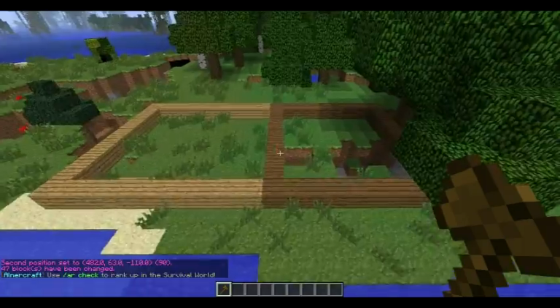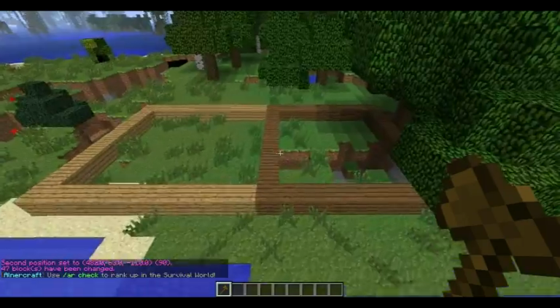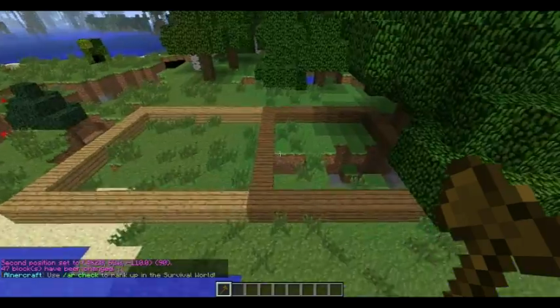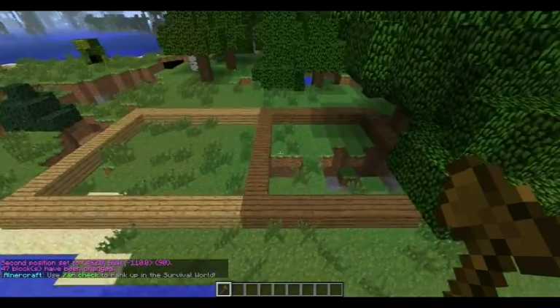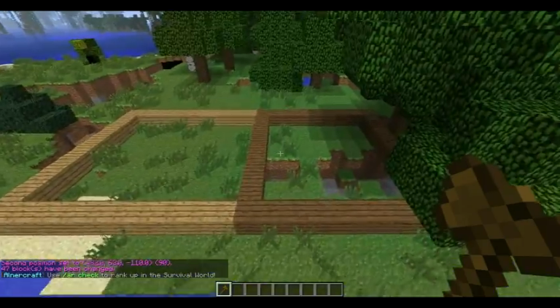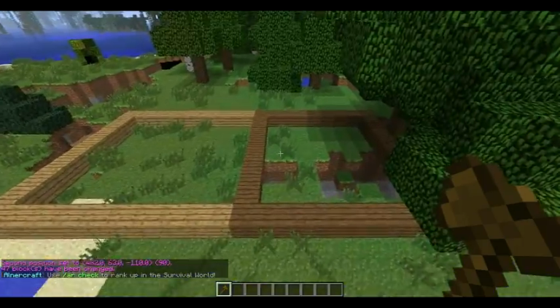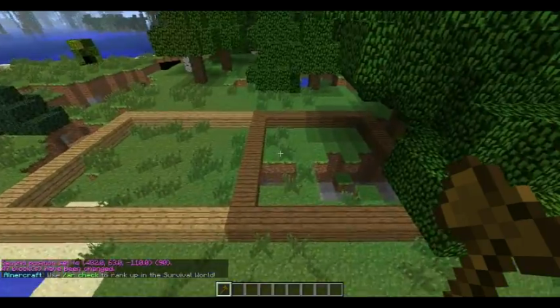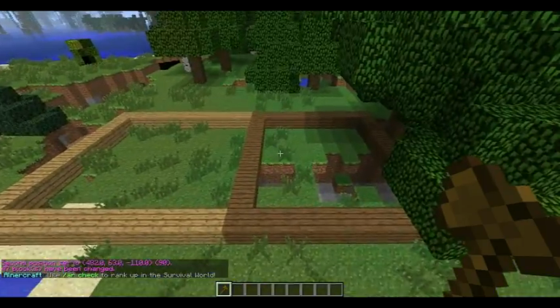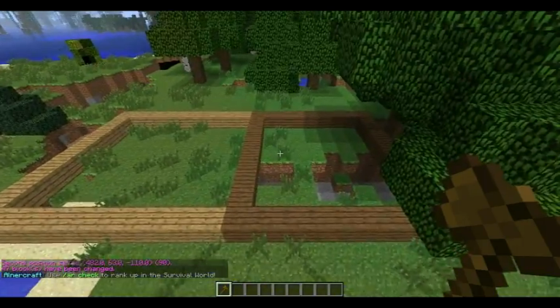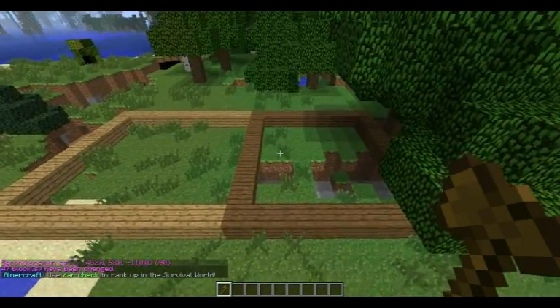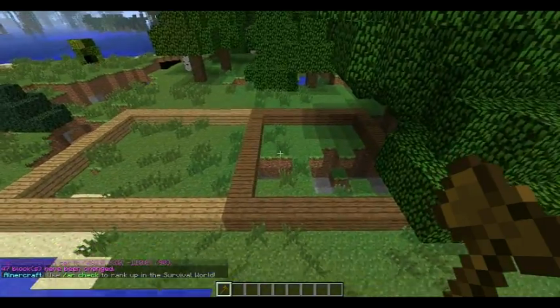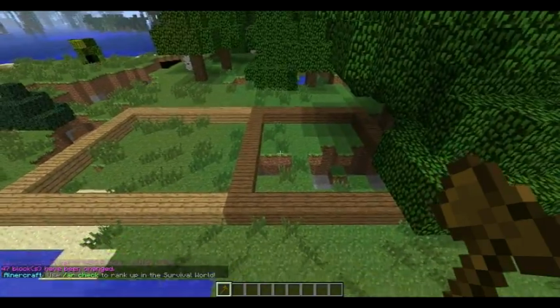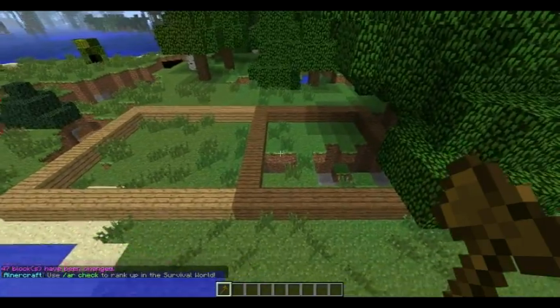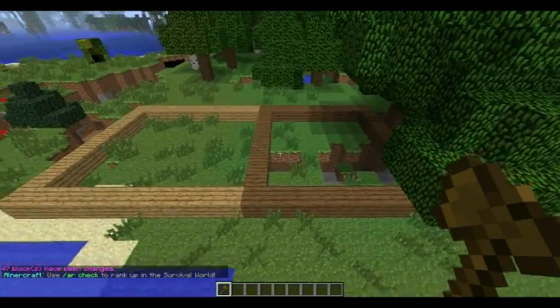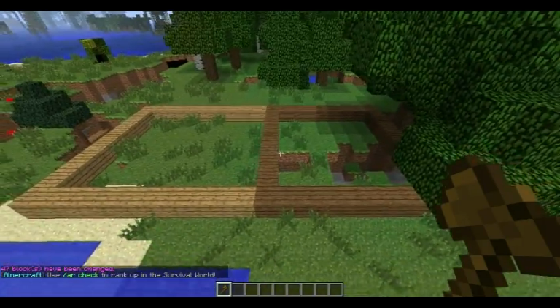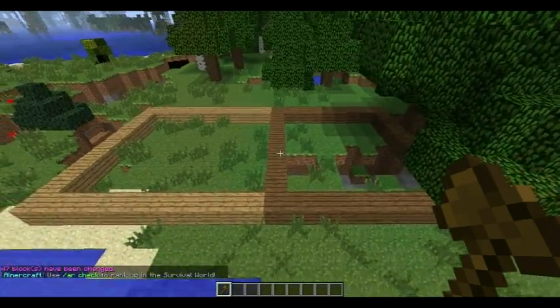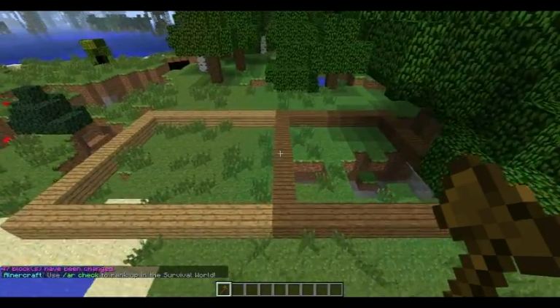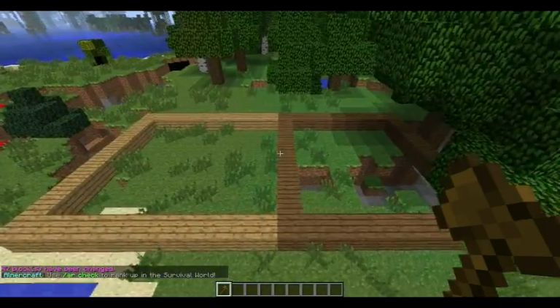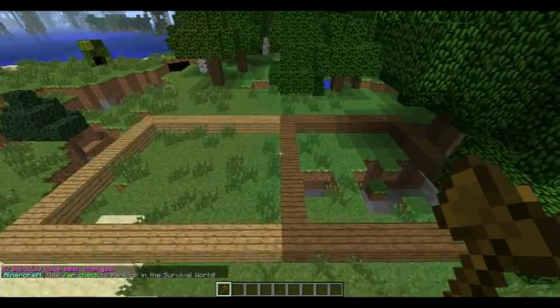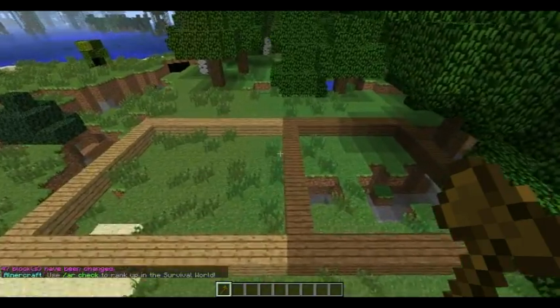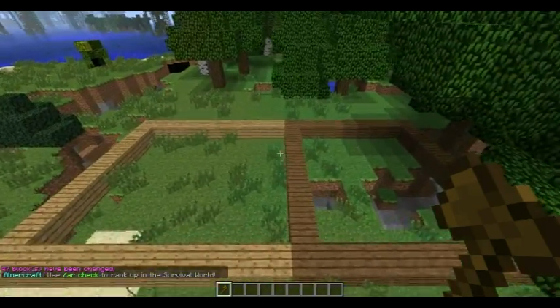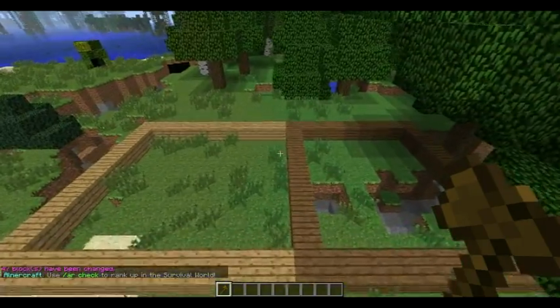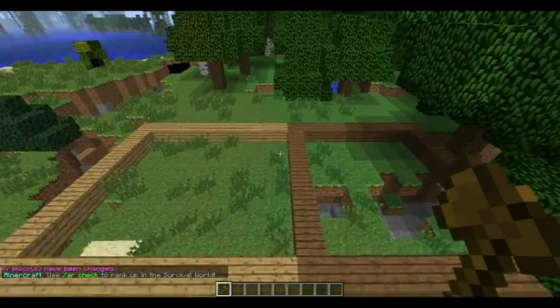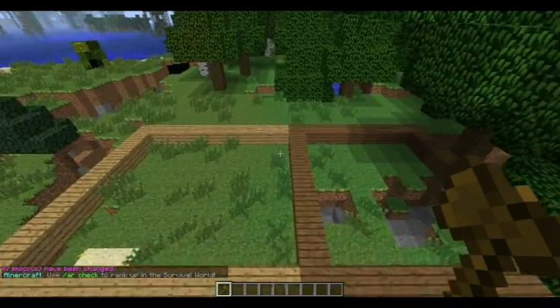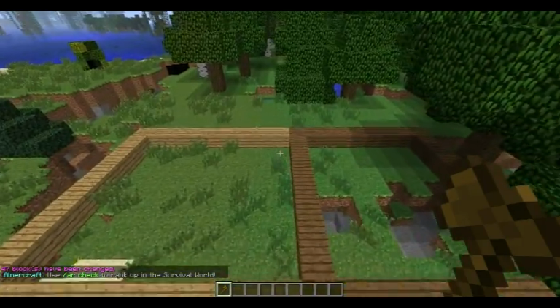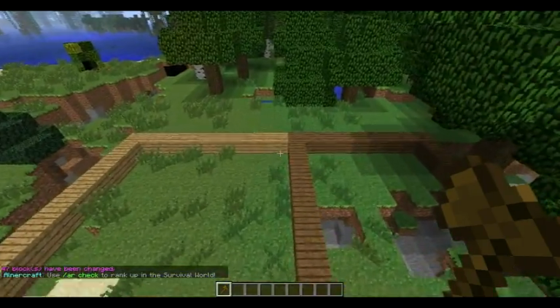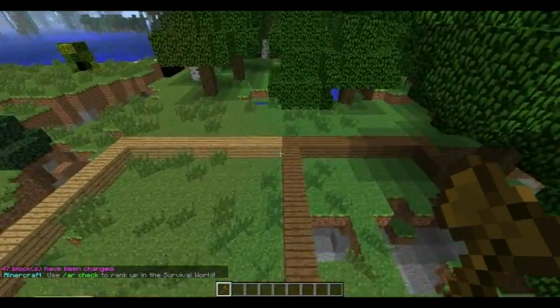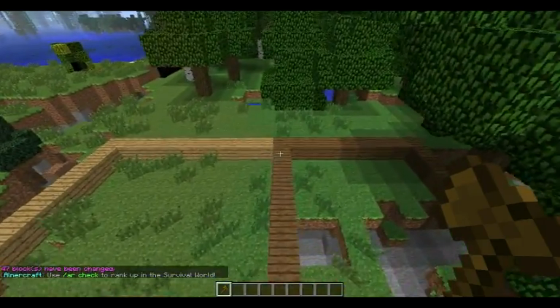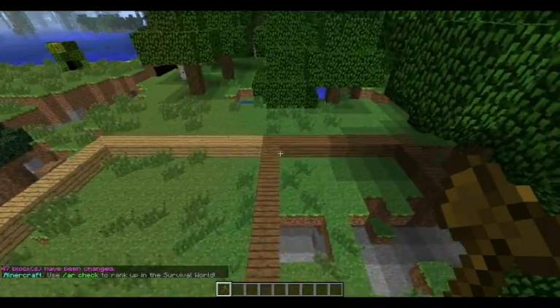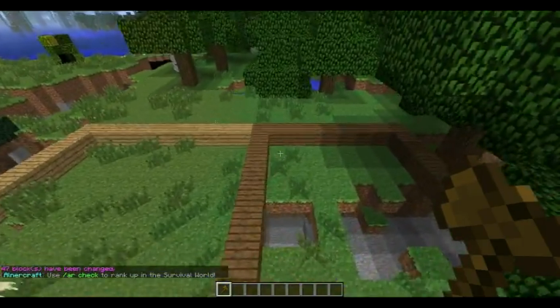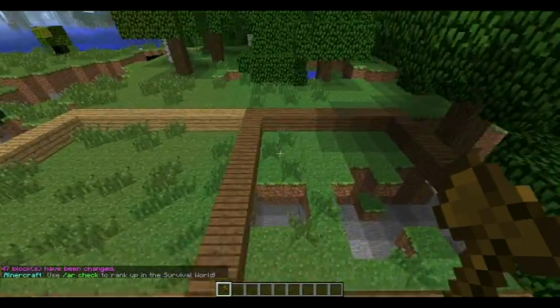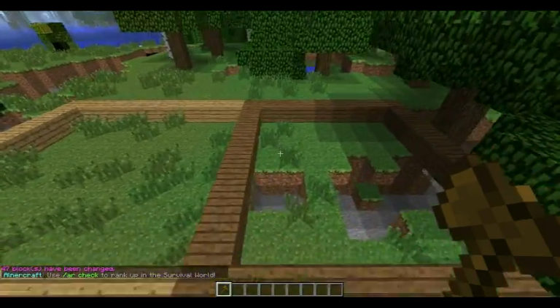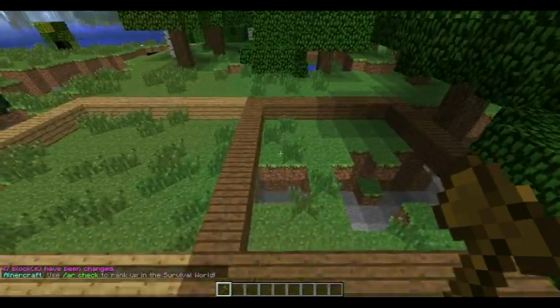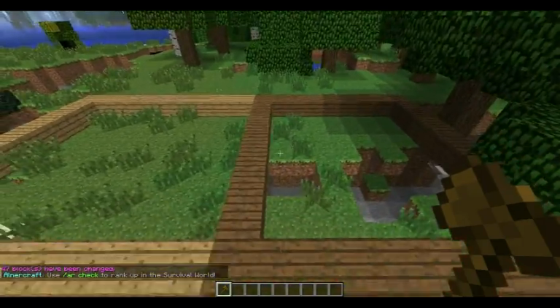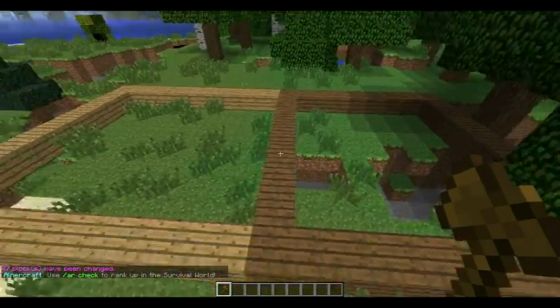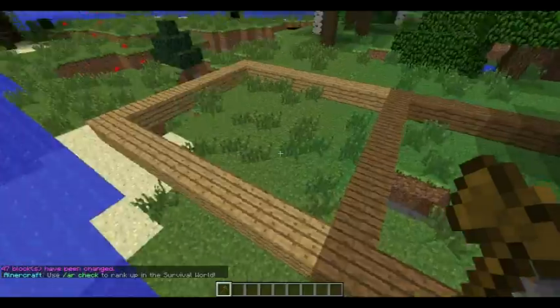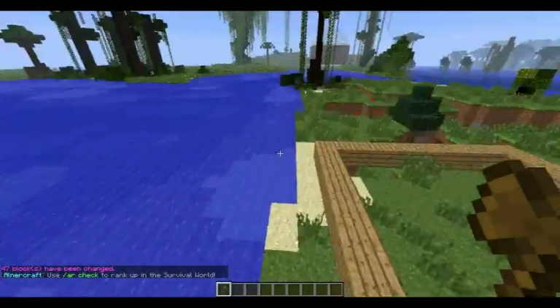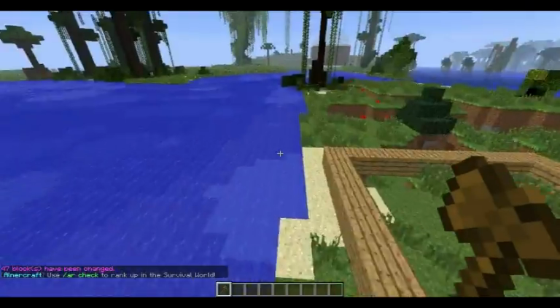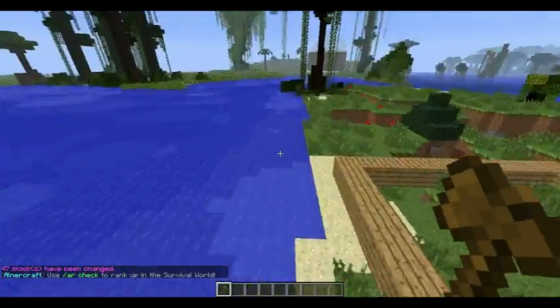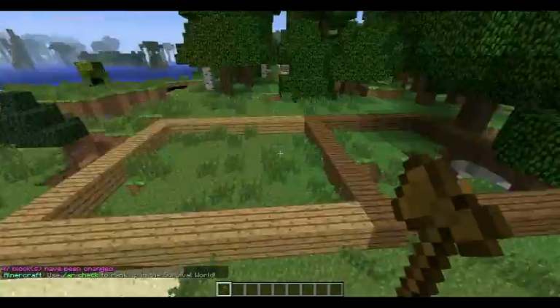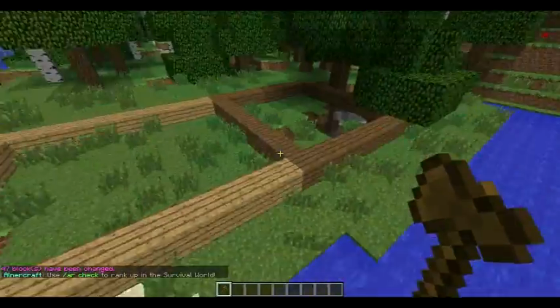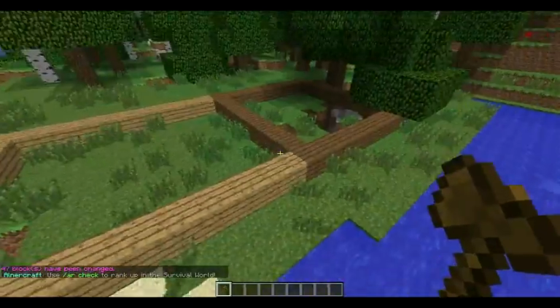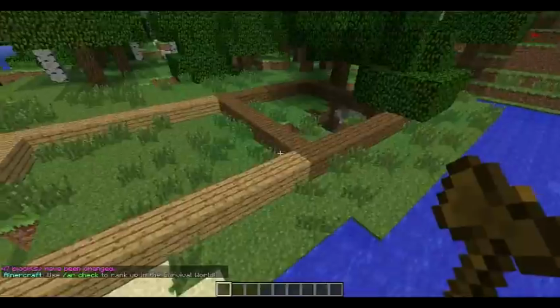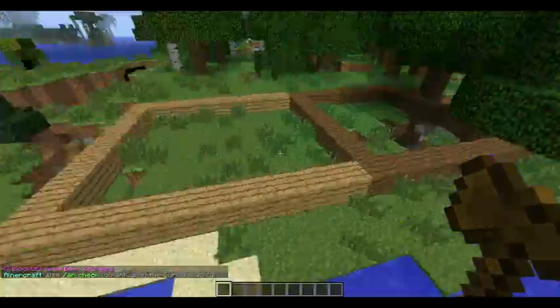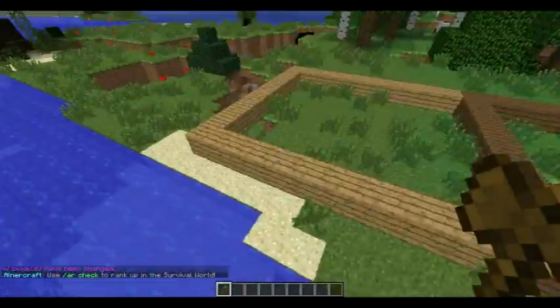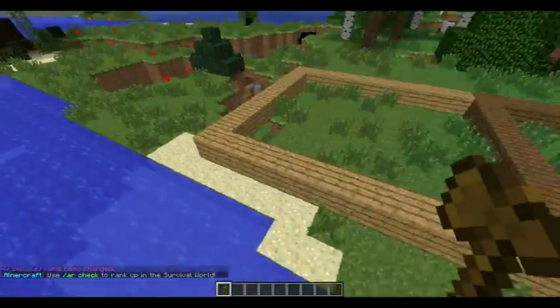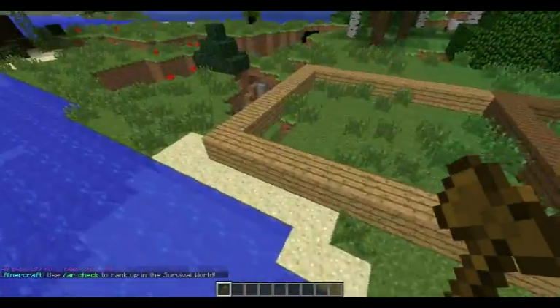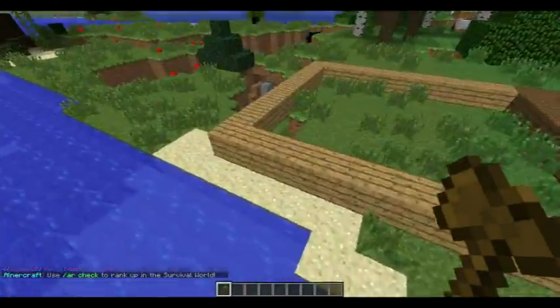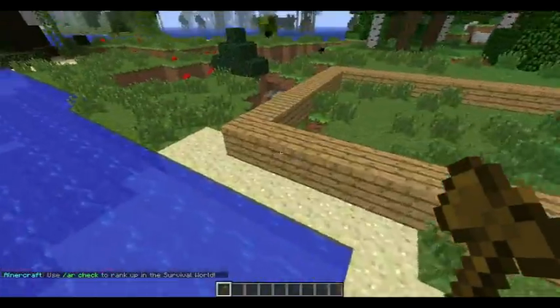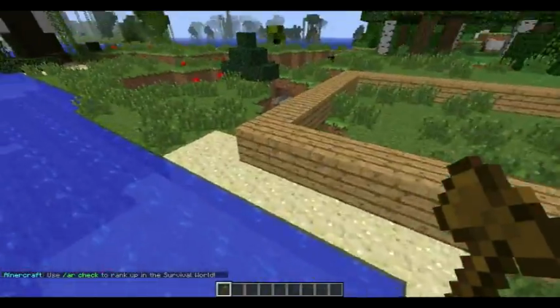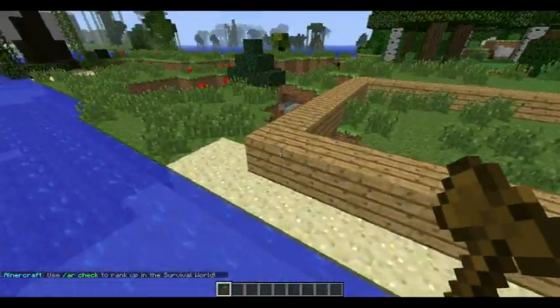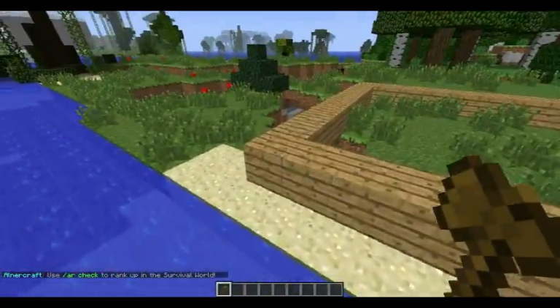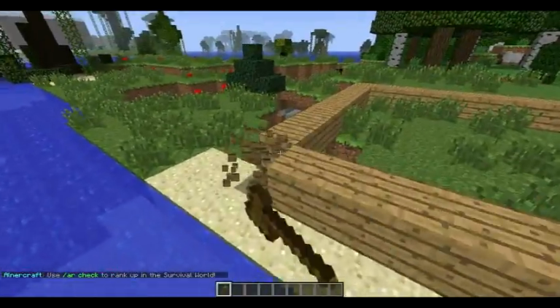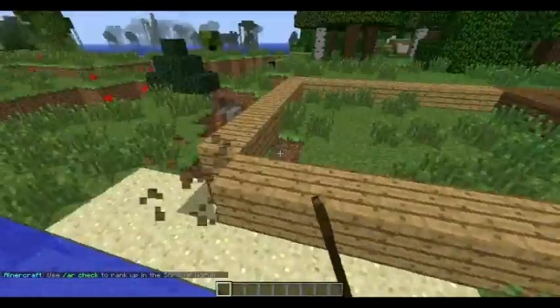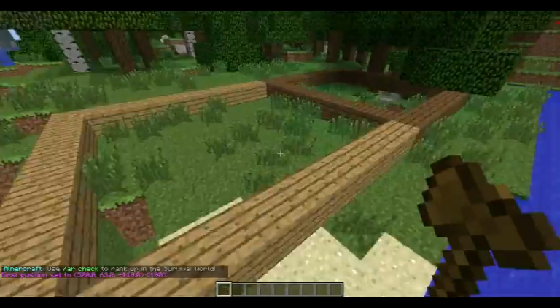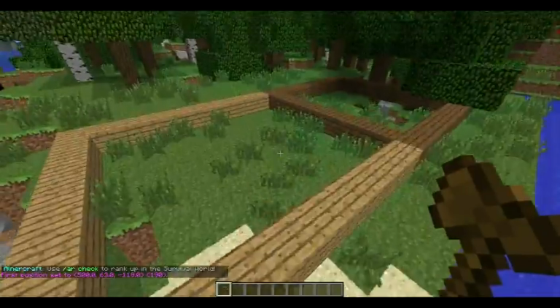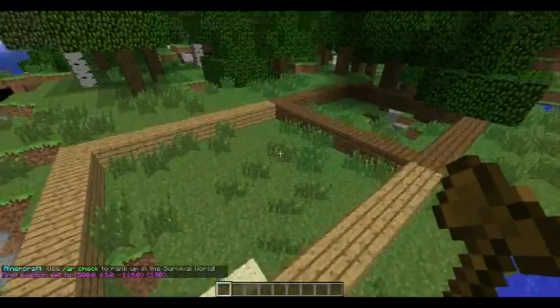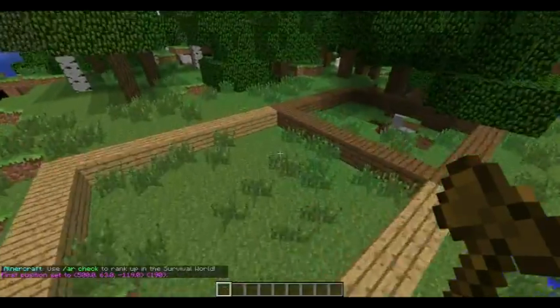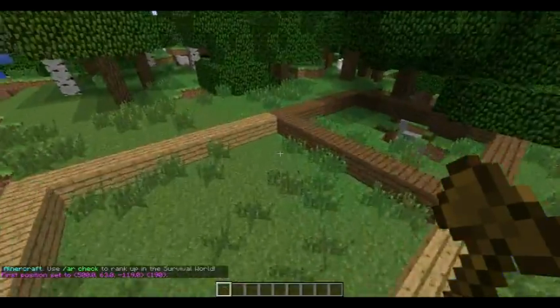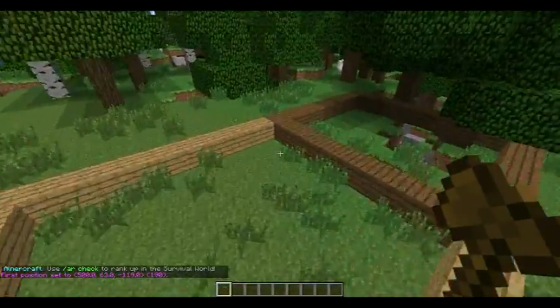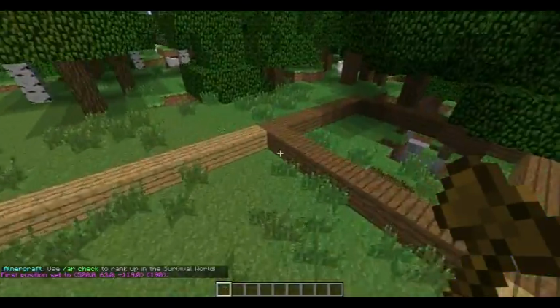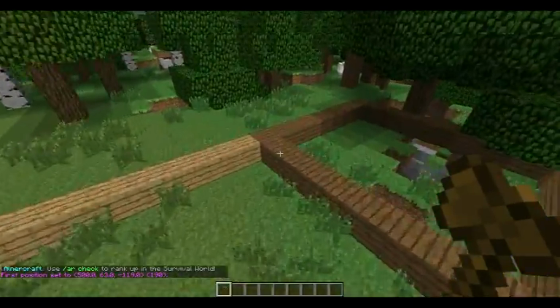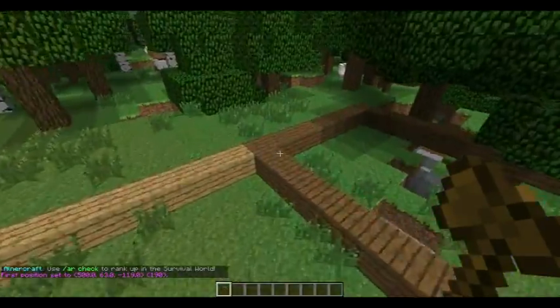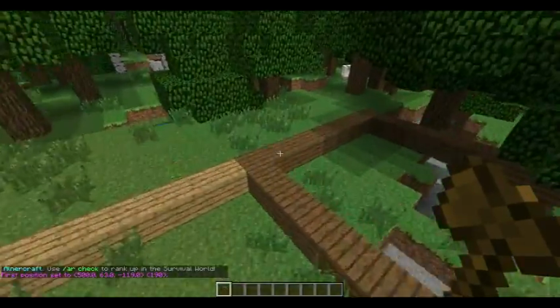Hello YouTube, this is a tutorial on priorities with WorldGuard. So we have two boxes here, let's set both of them as regions.